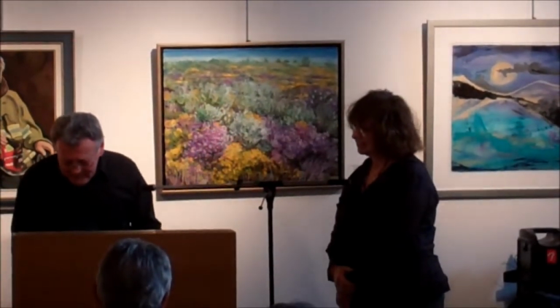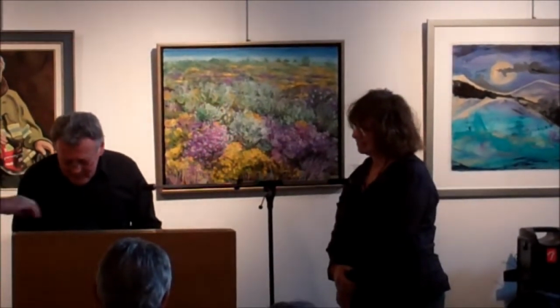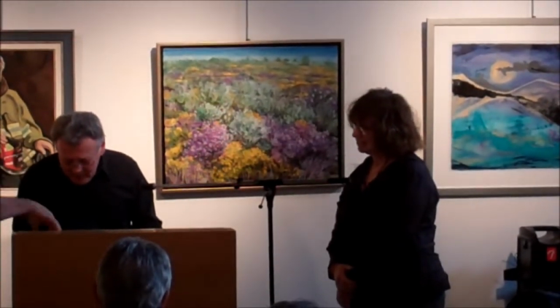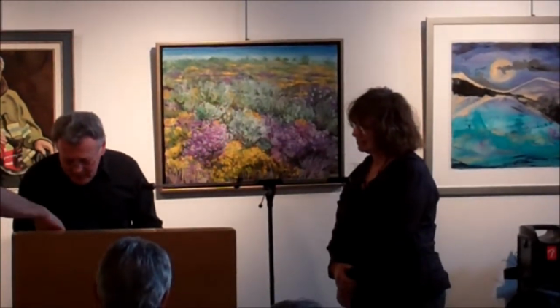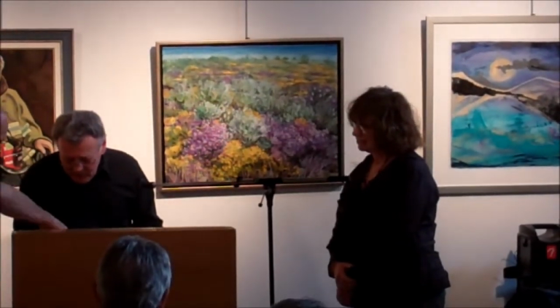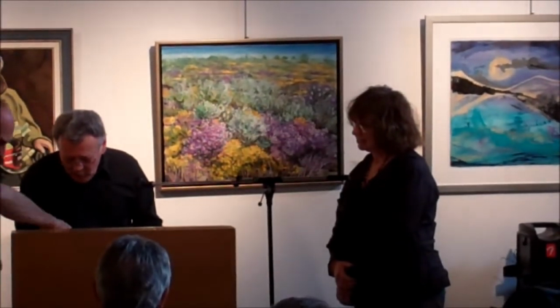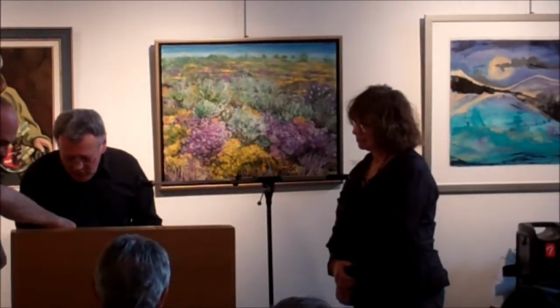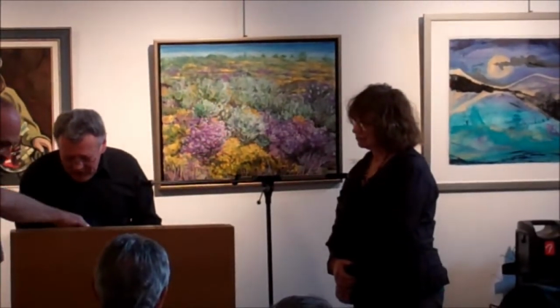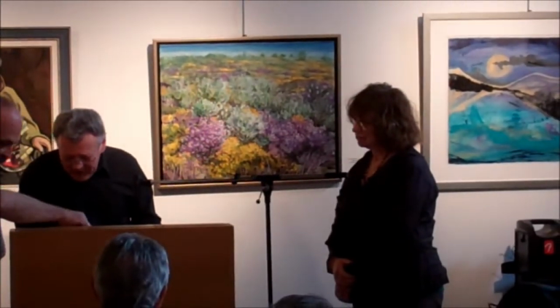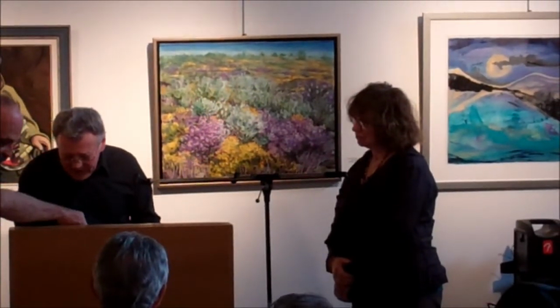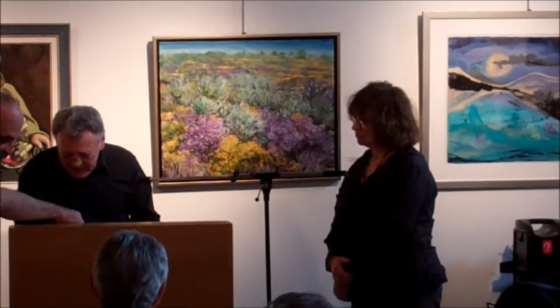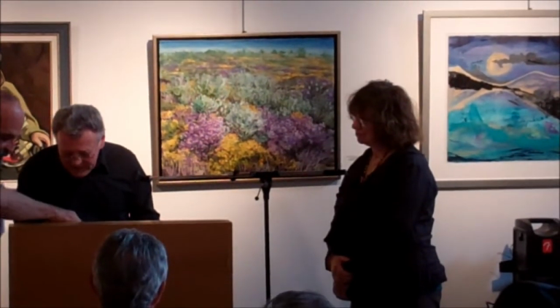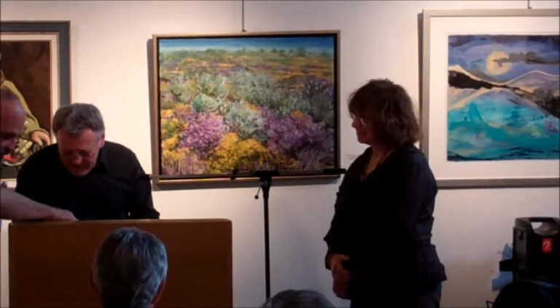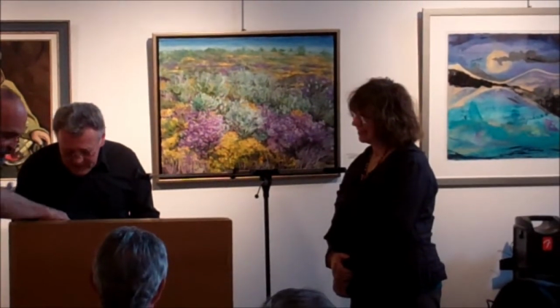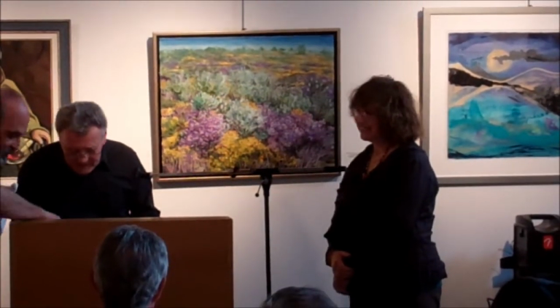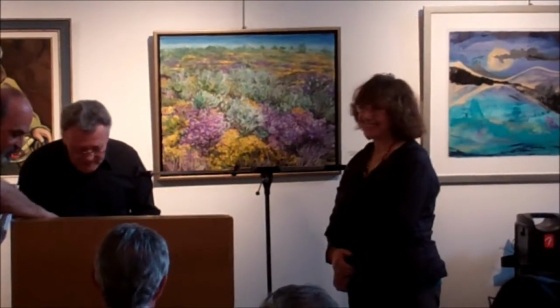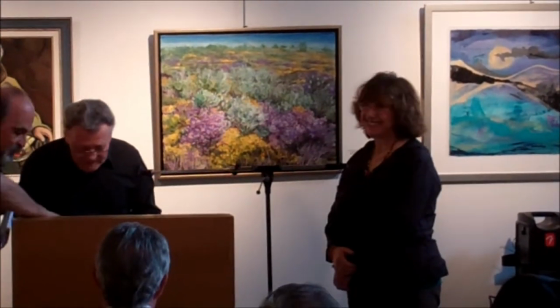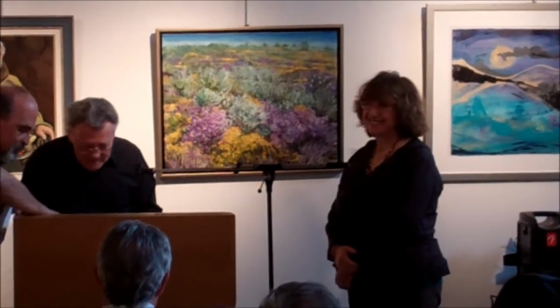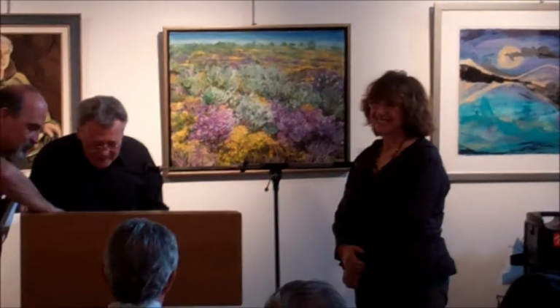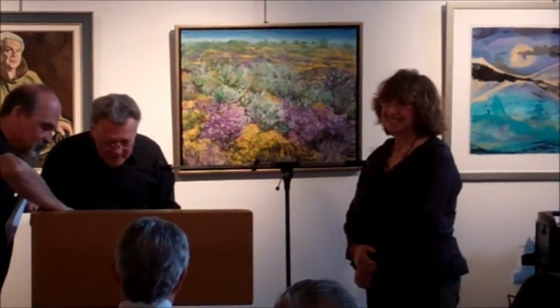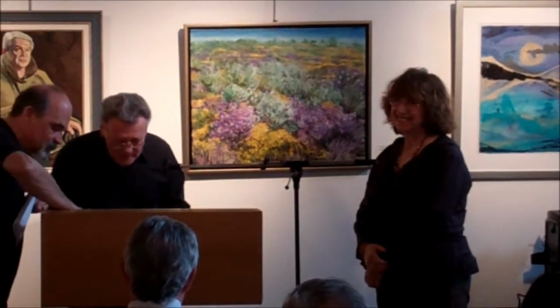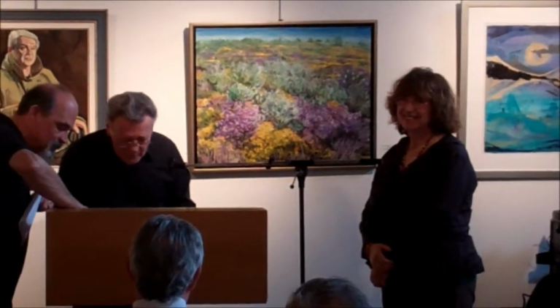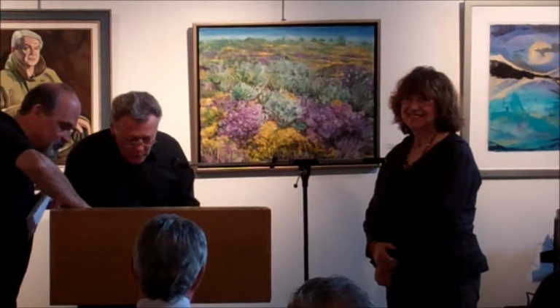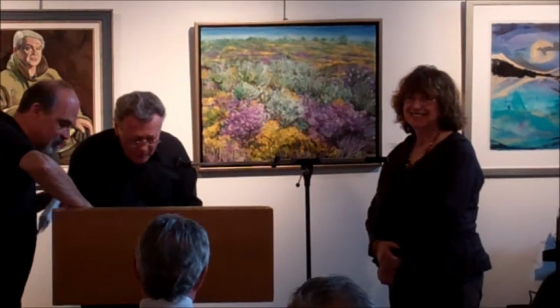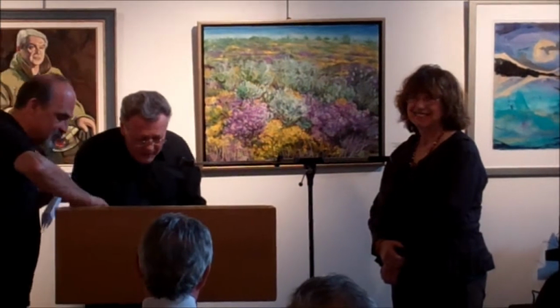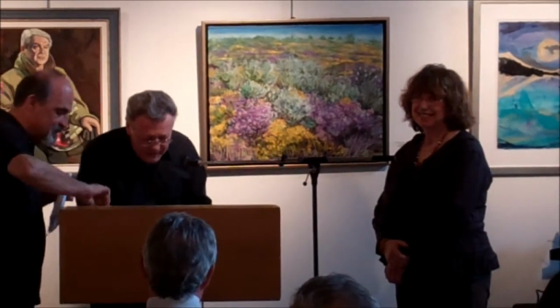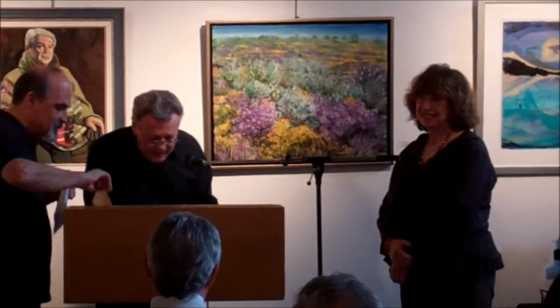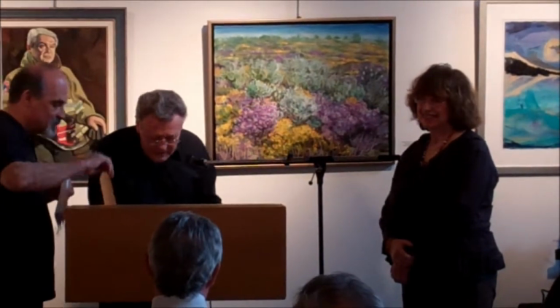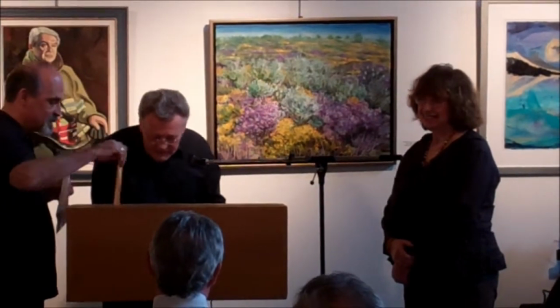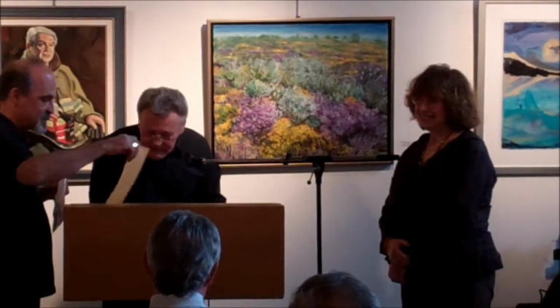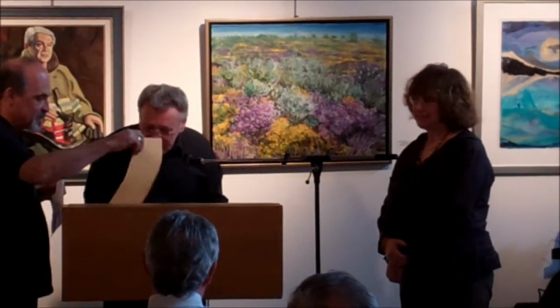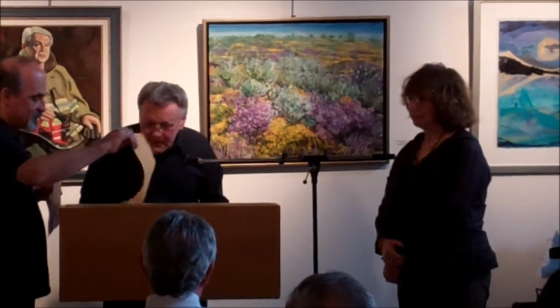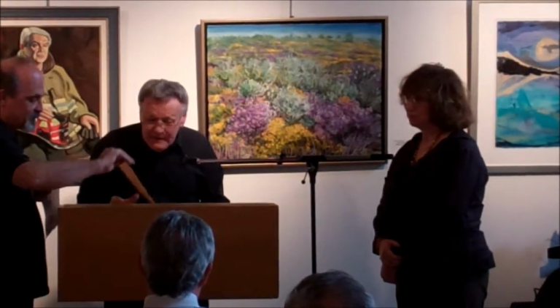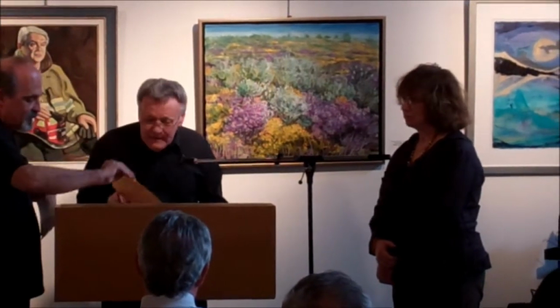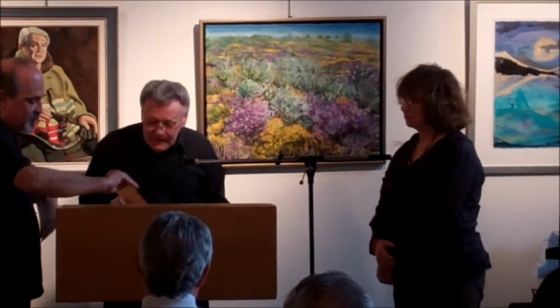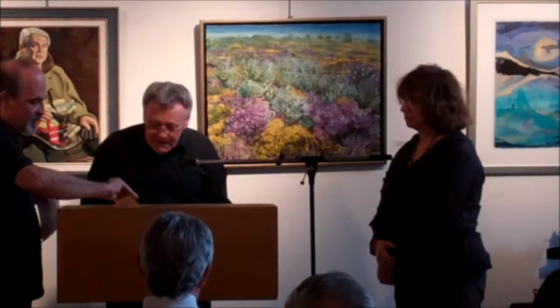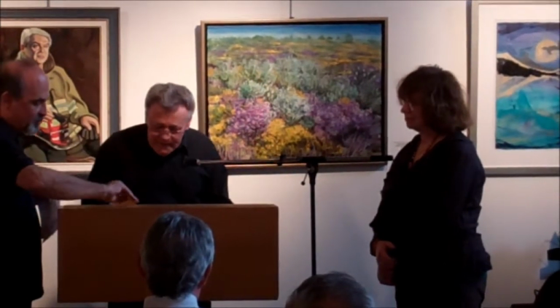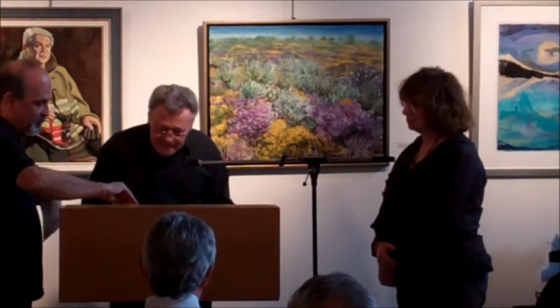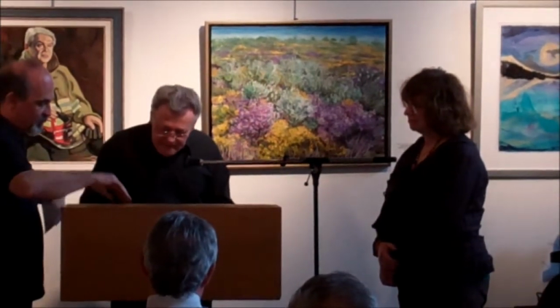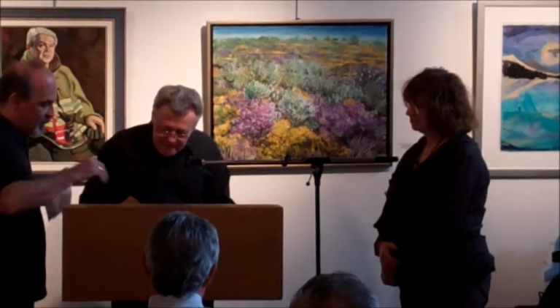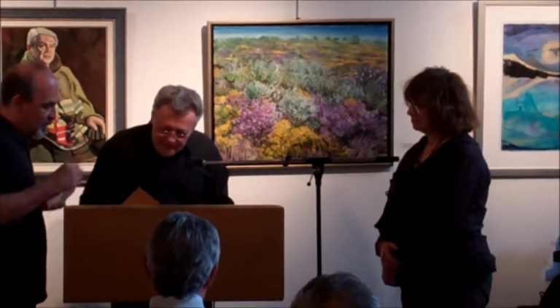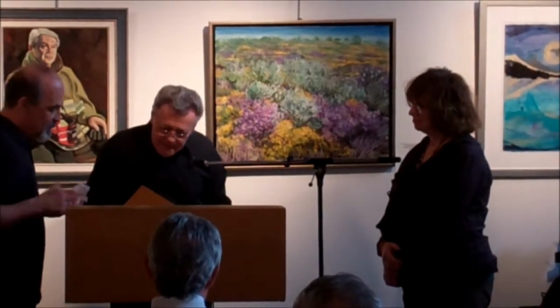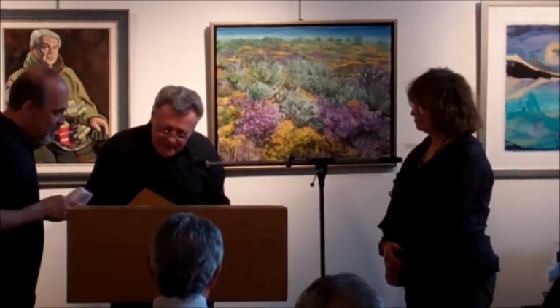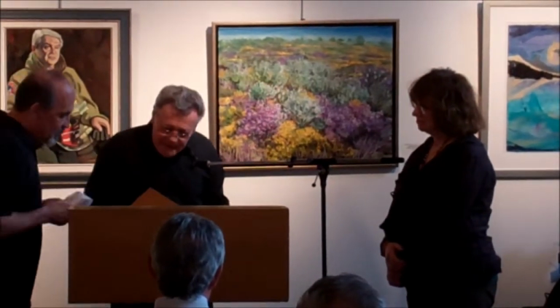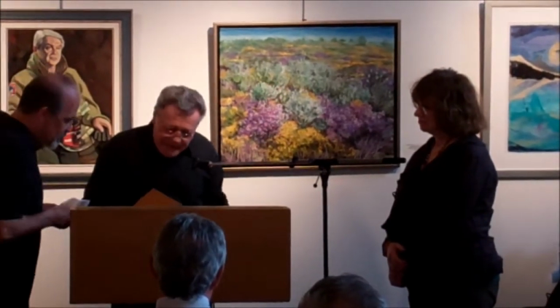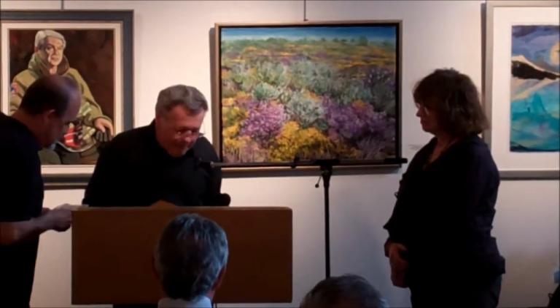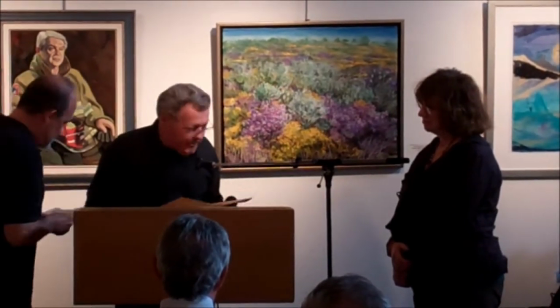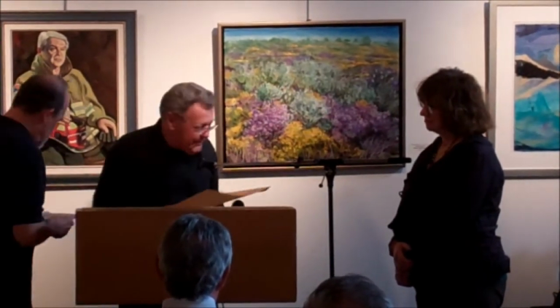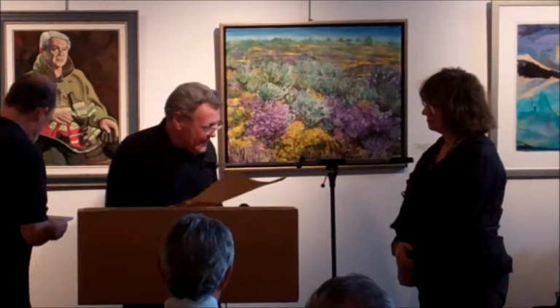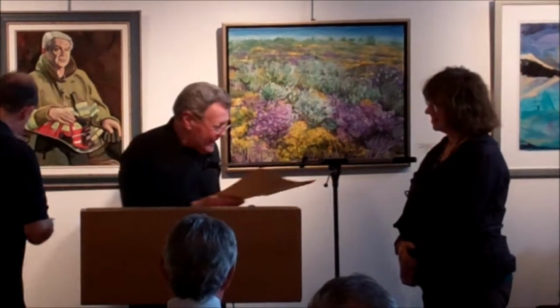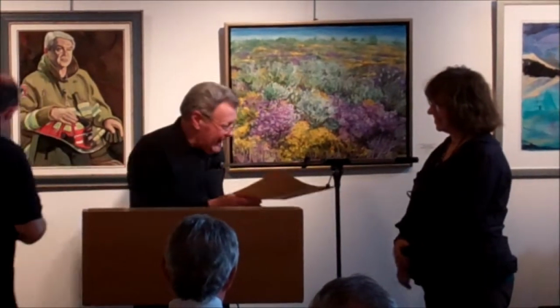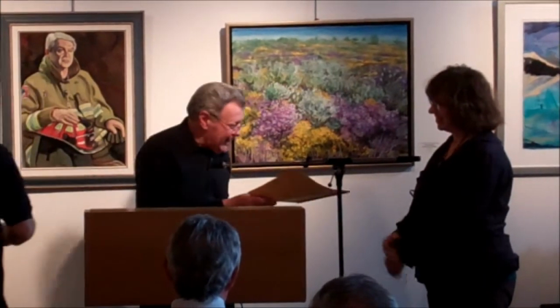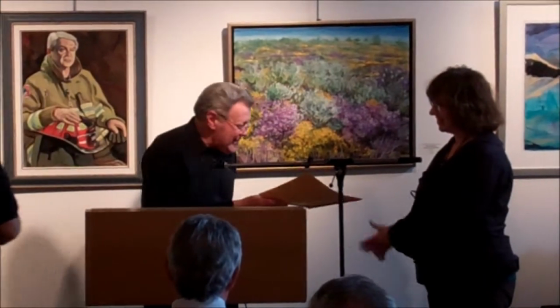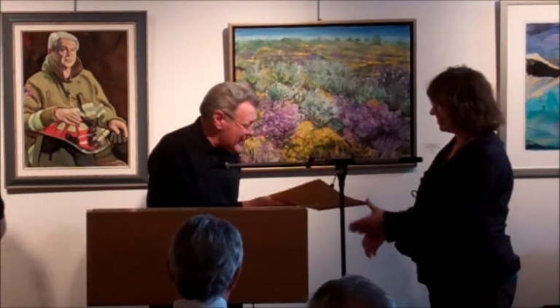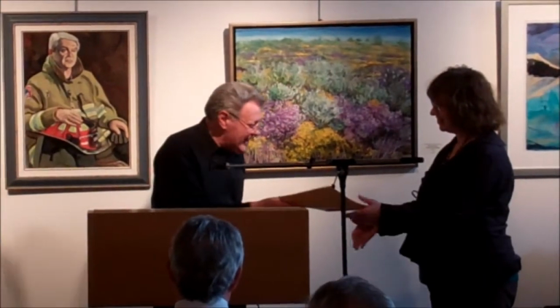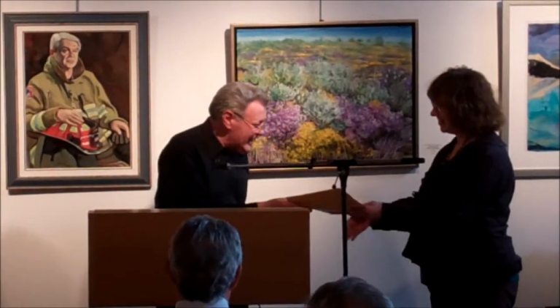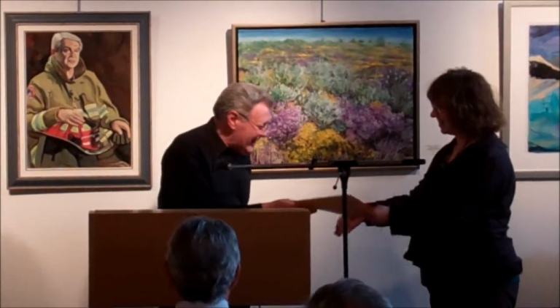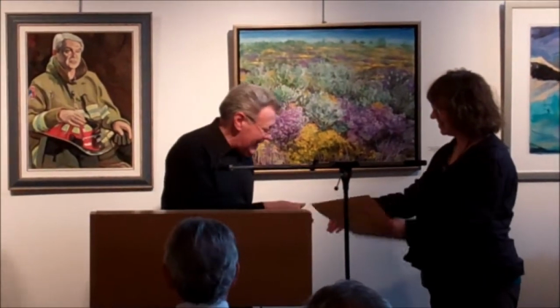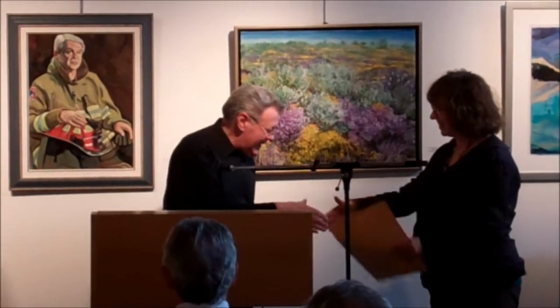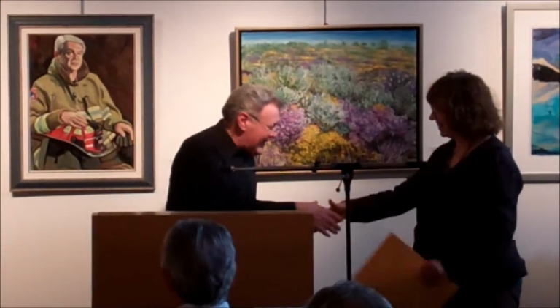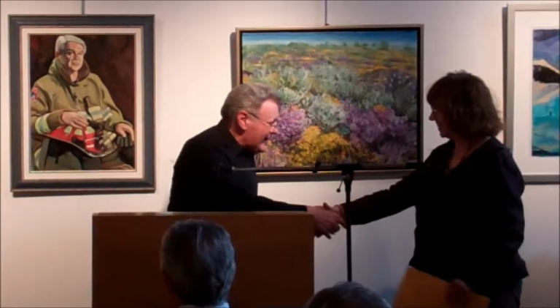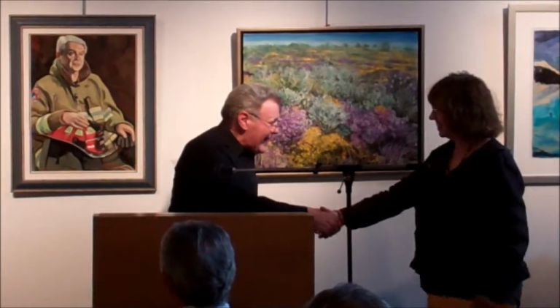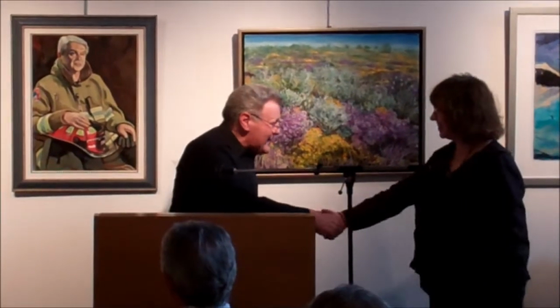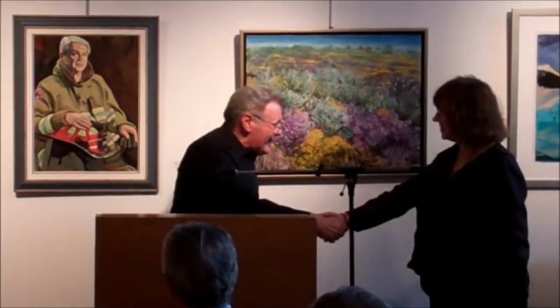We'll find it. There it is. Congratulations.